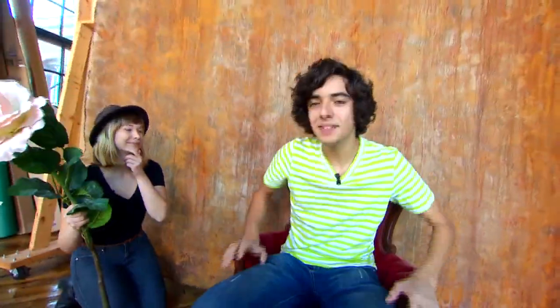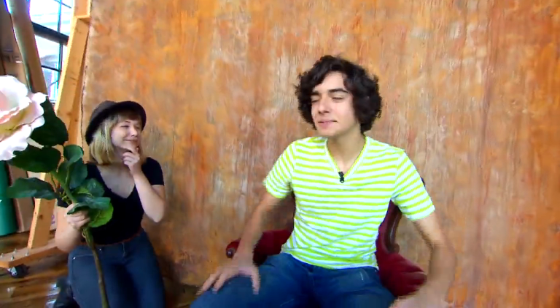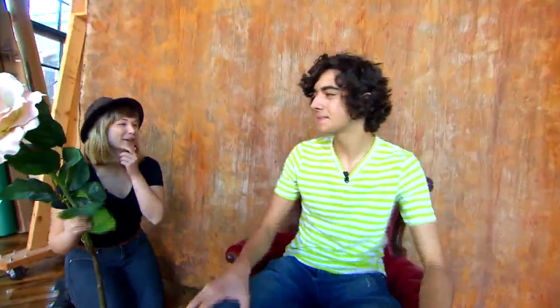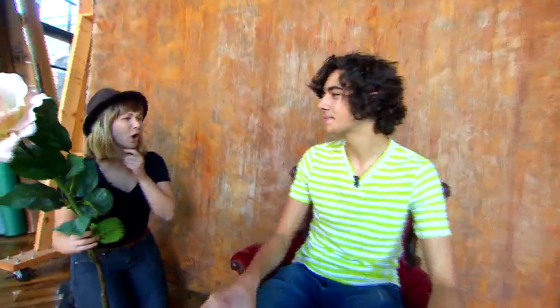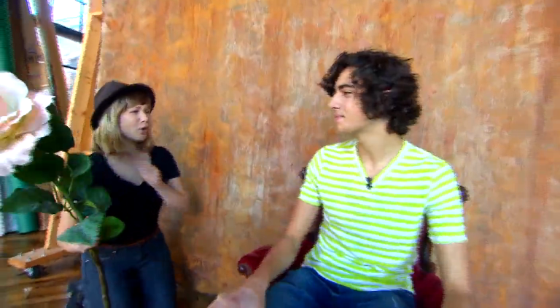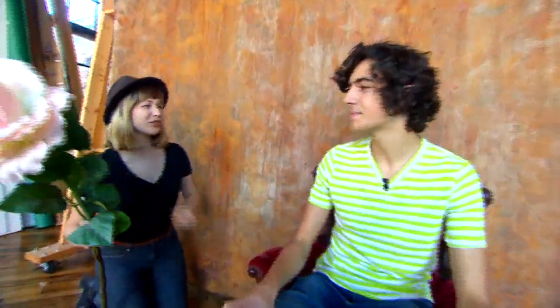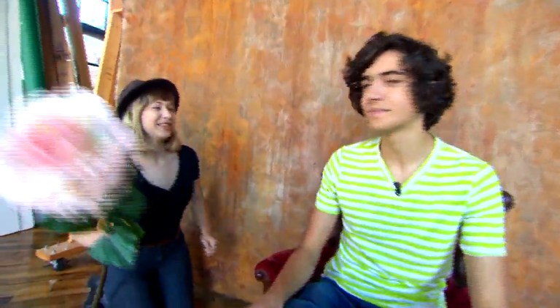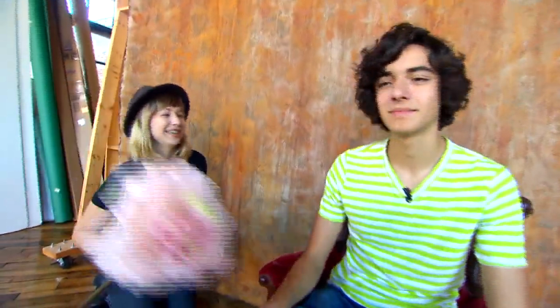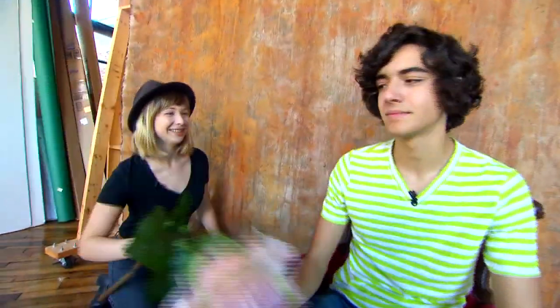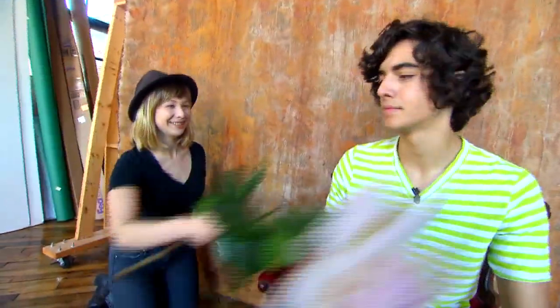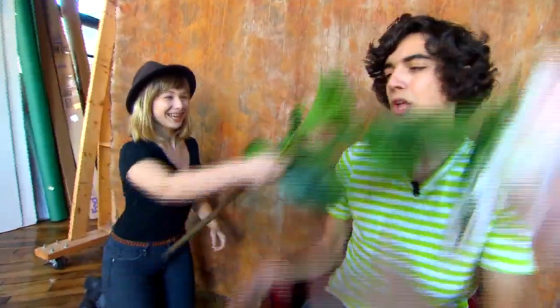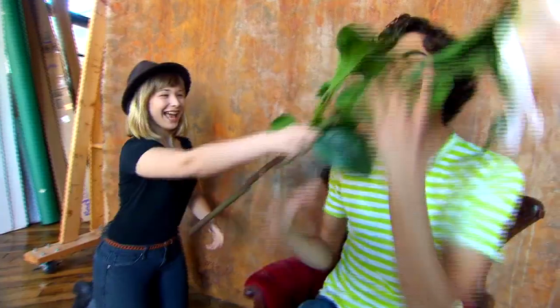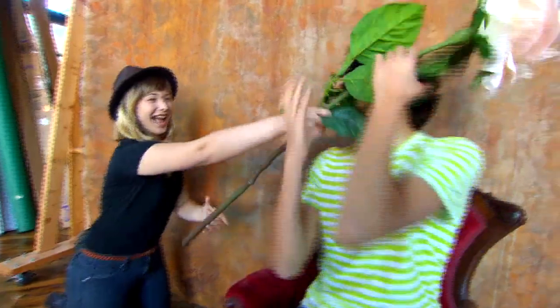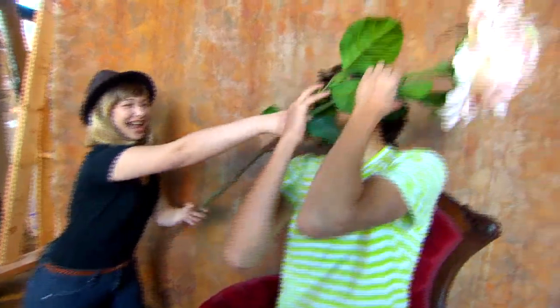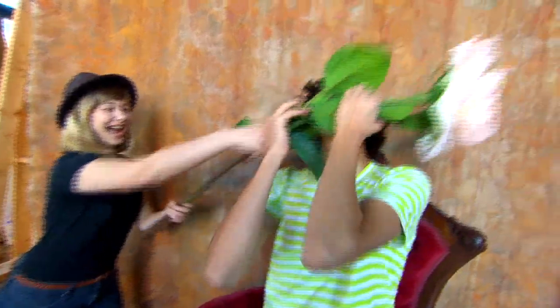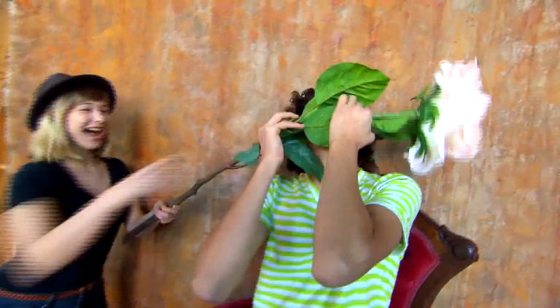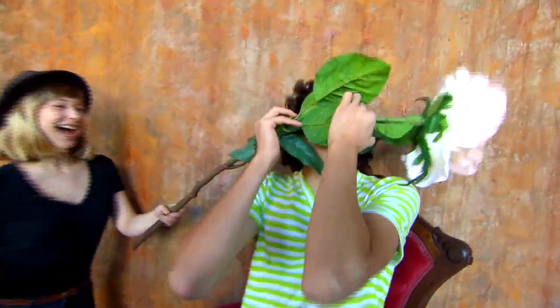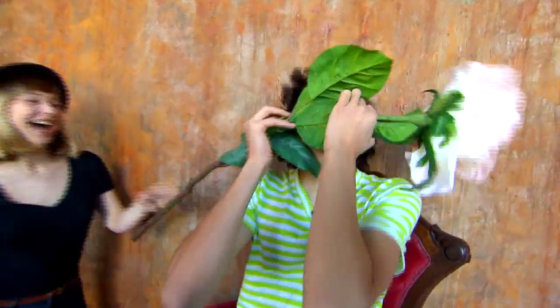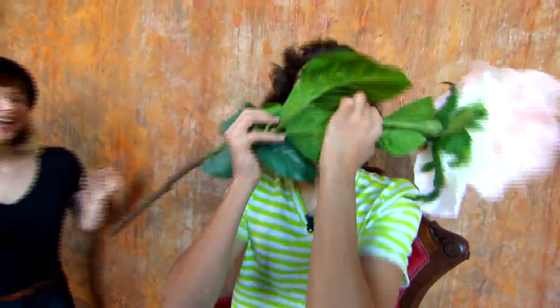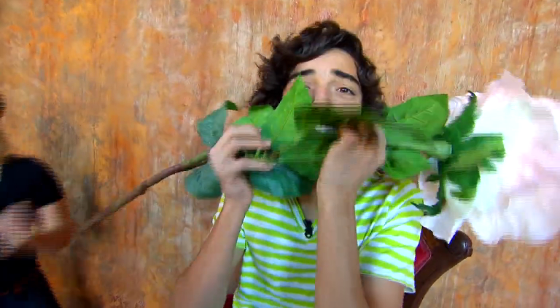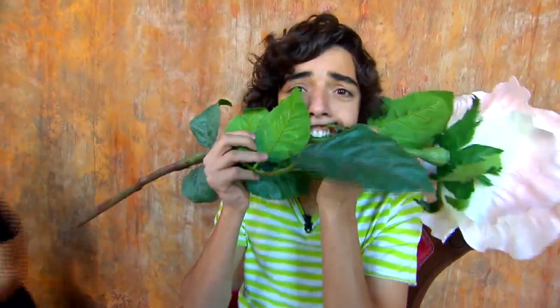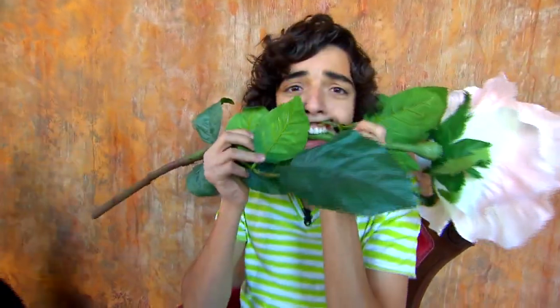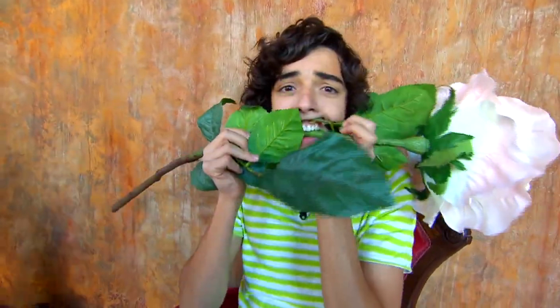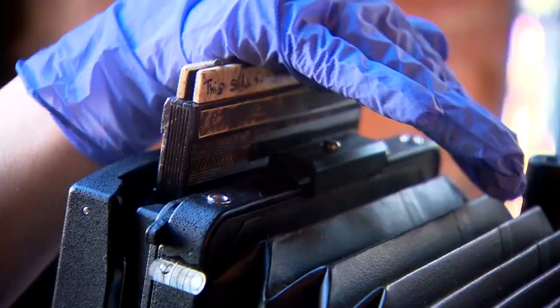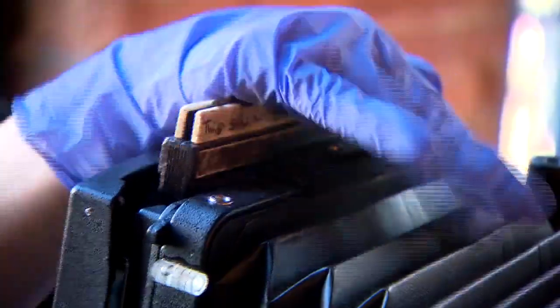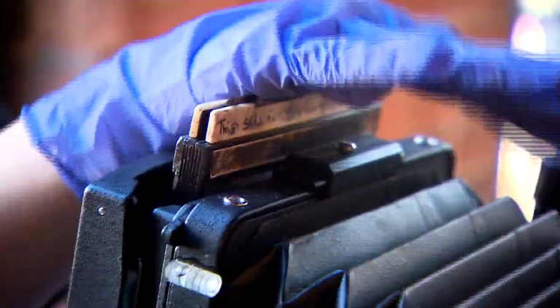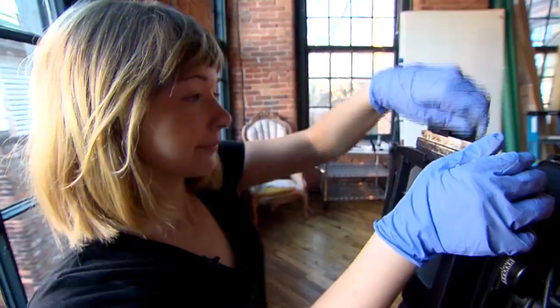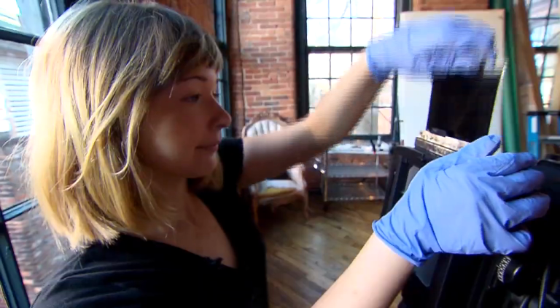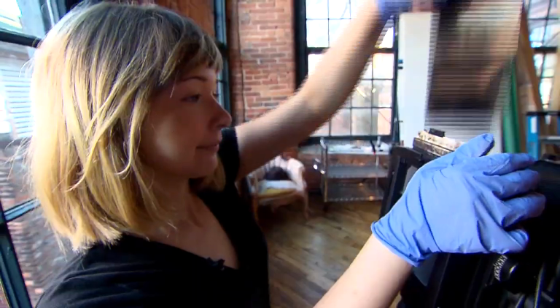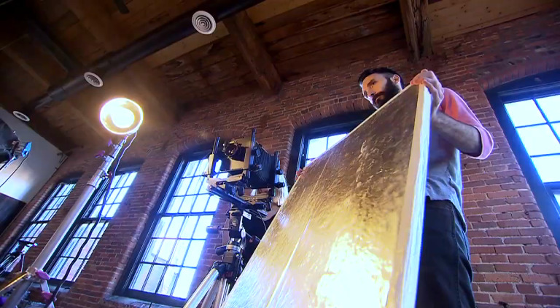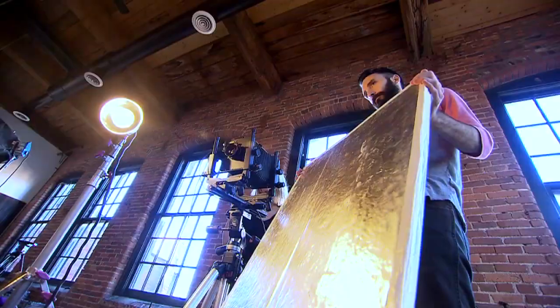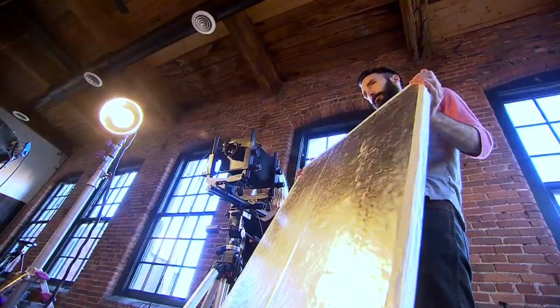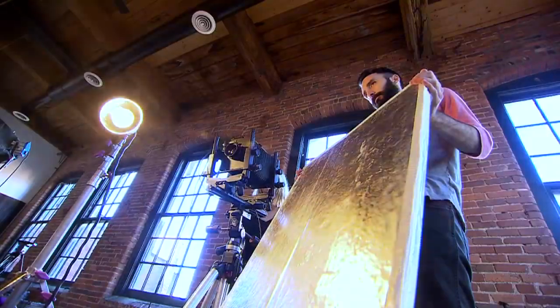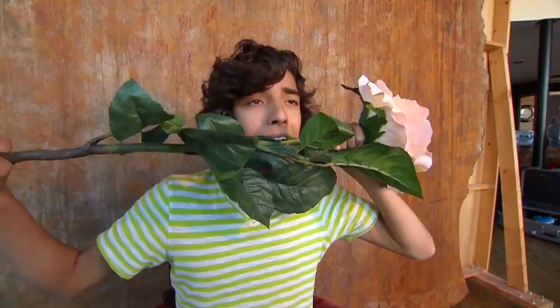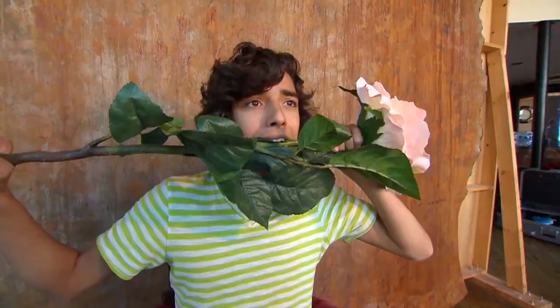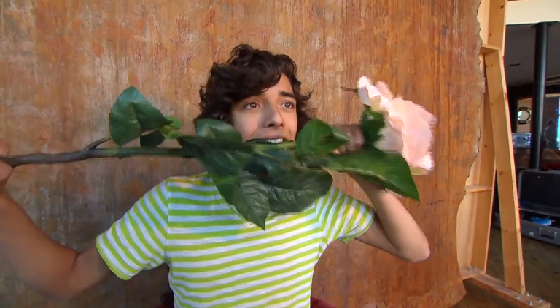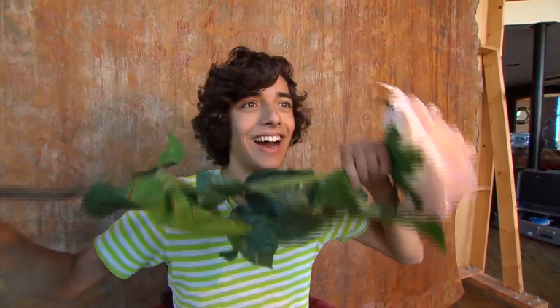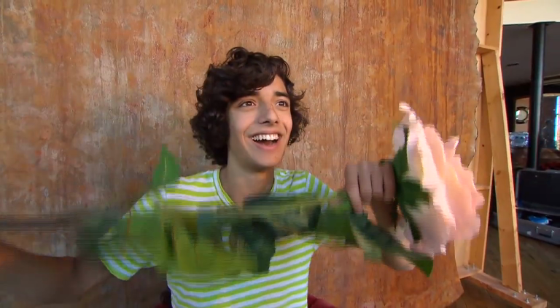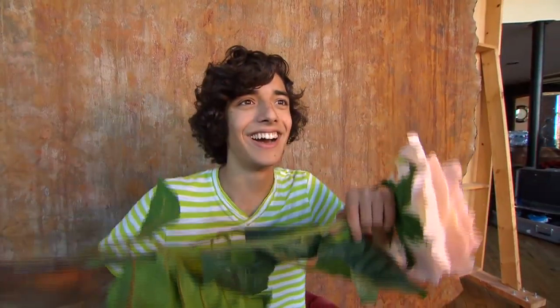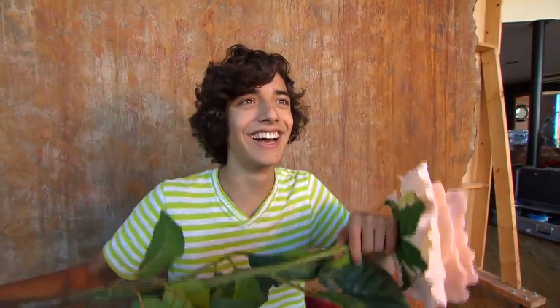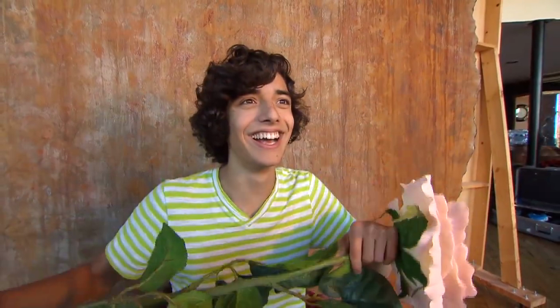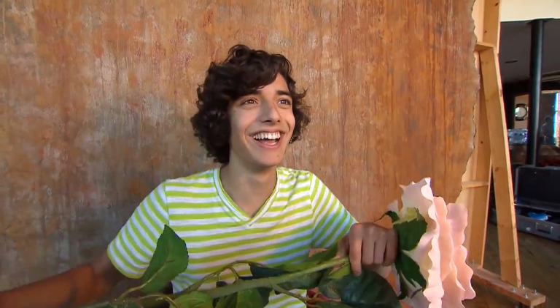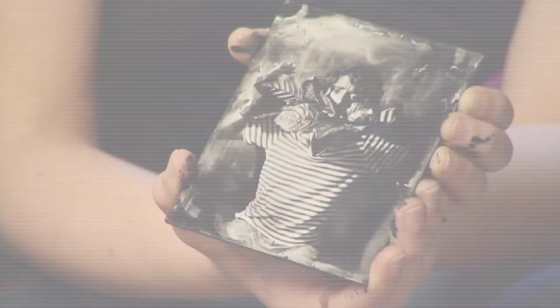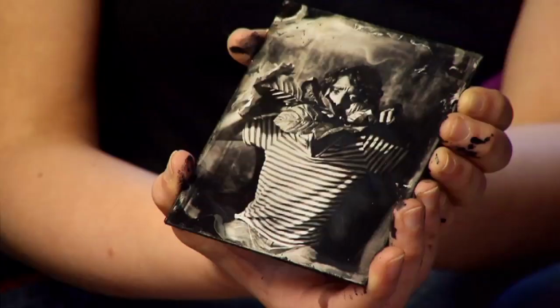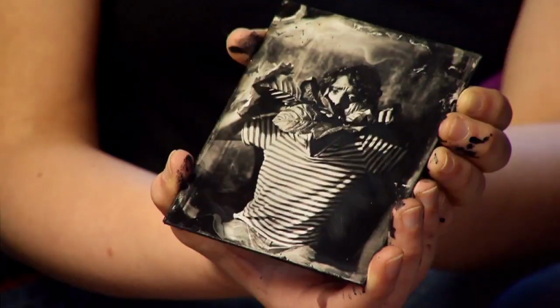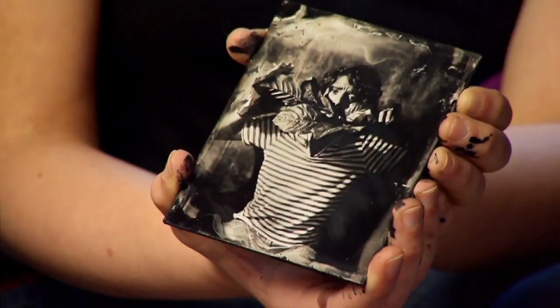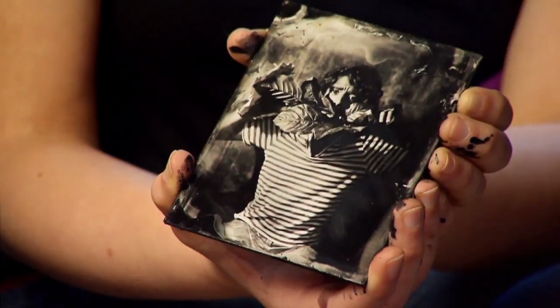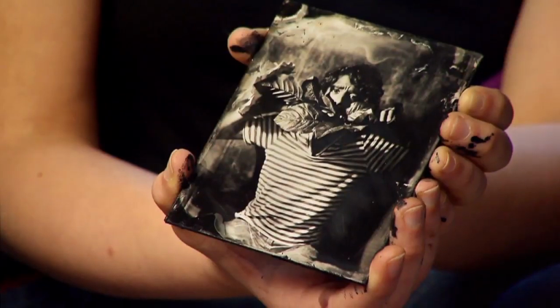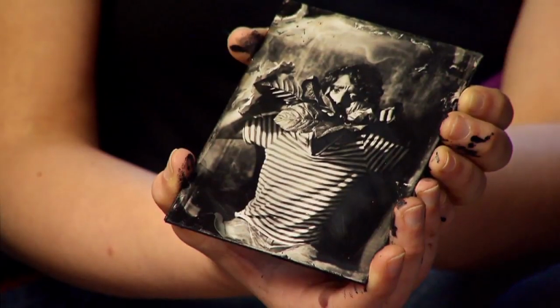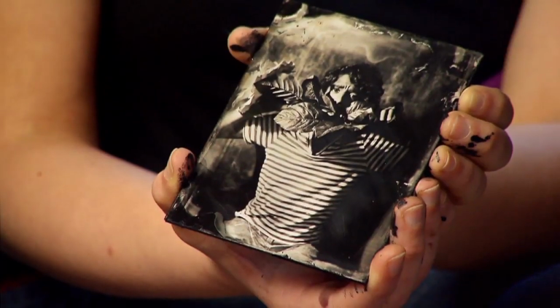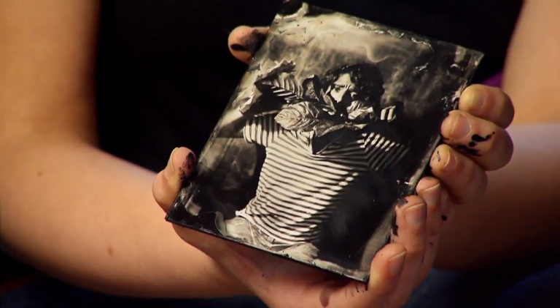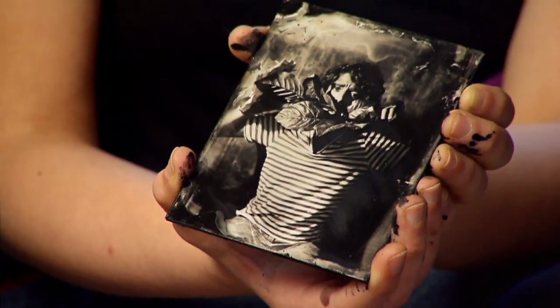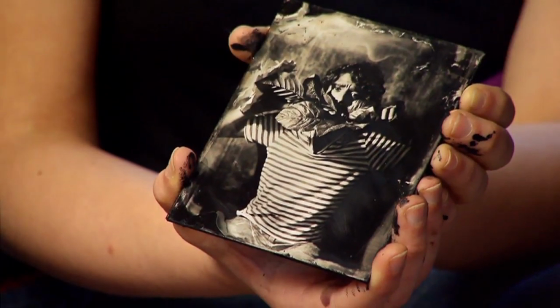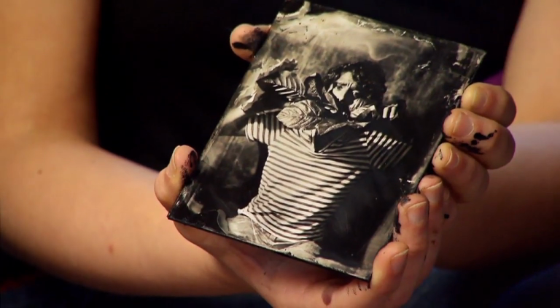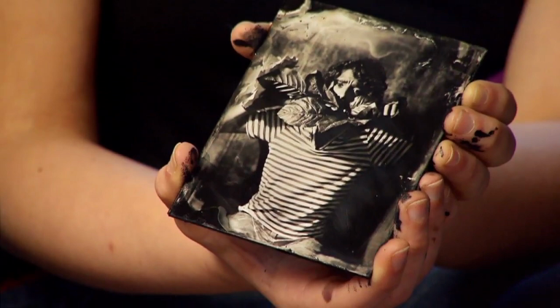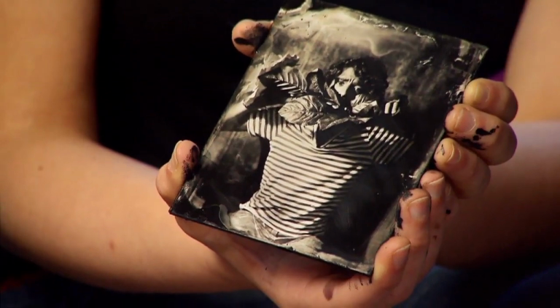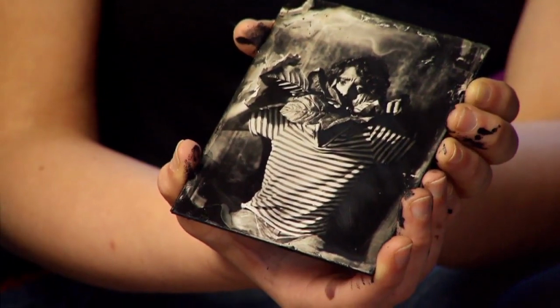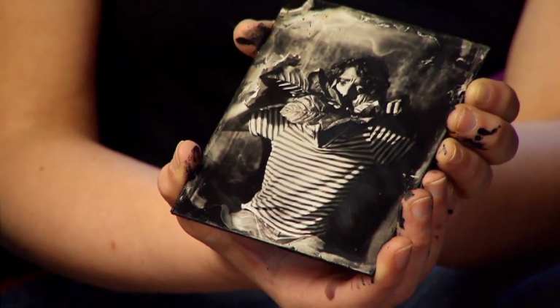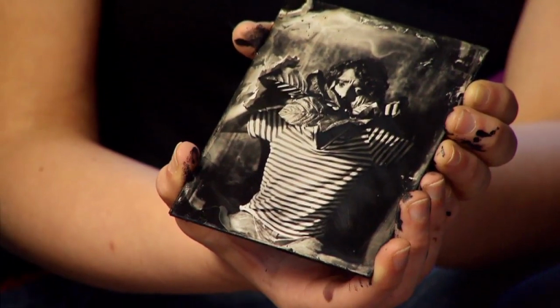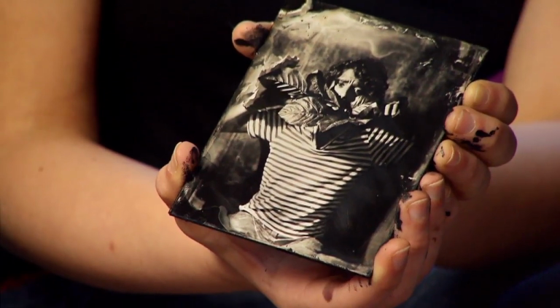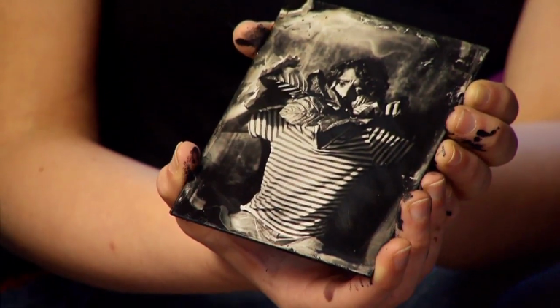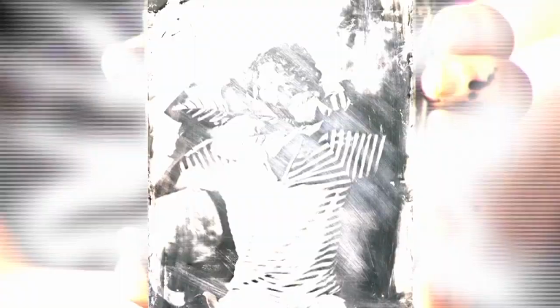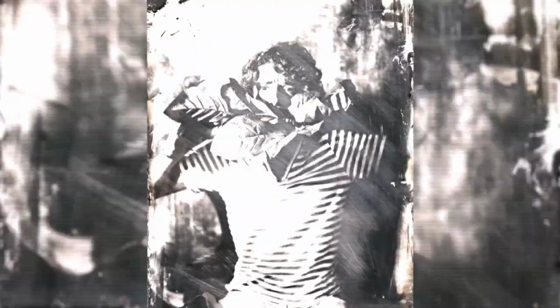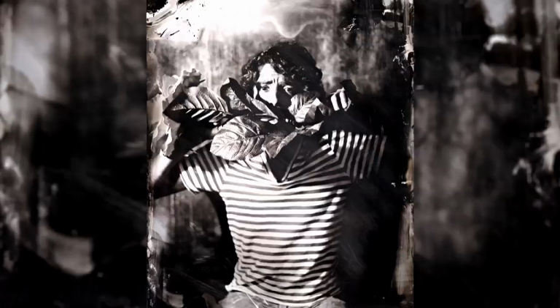Hold this! And here's your portrait! Whoa!